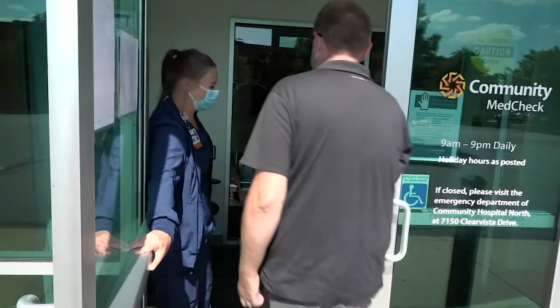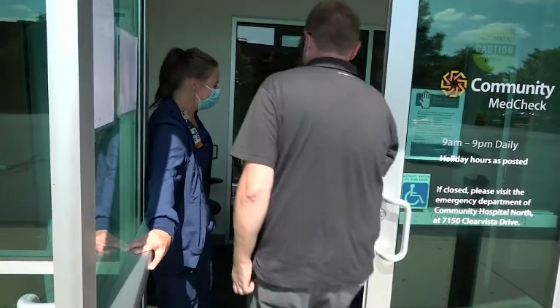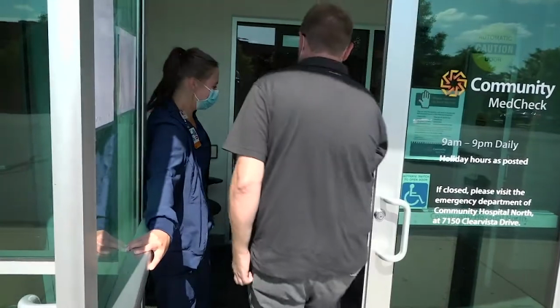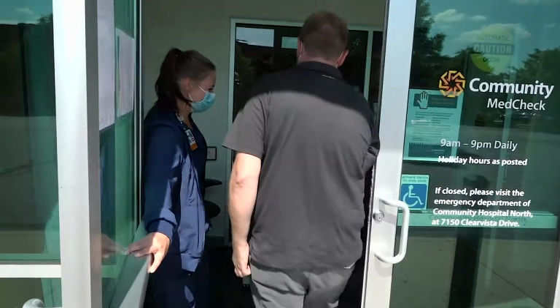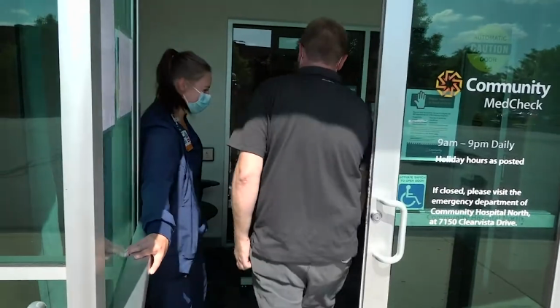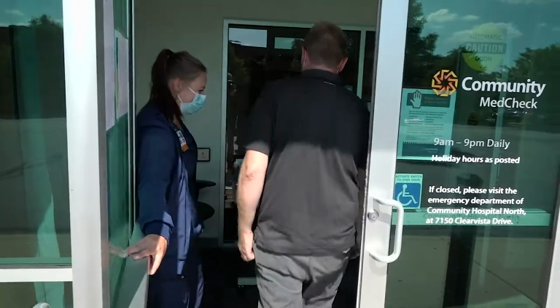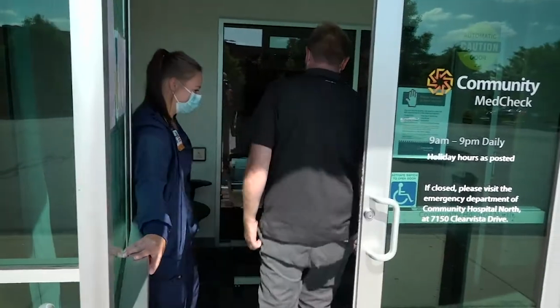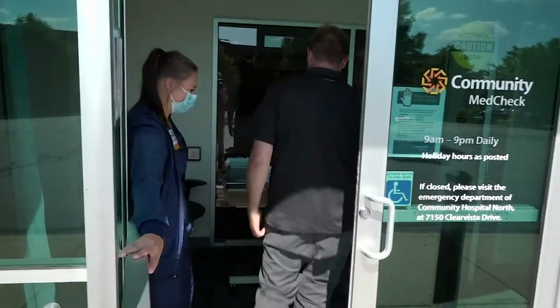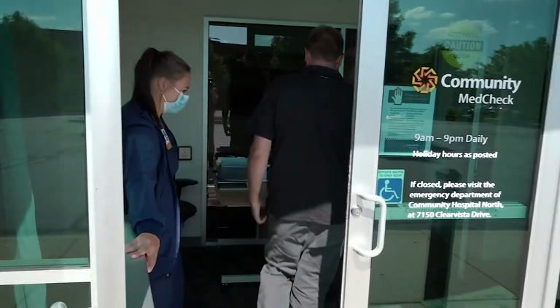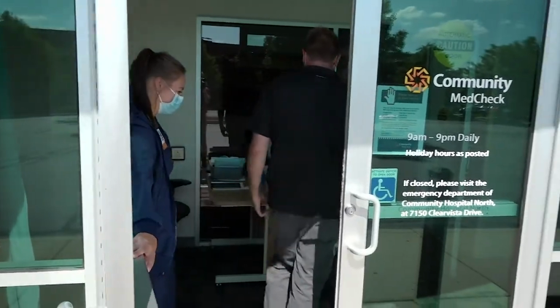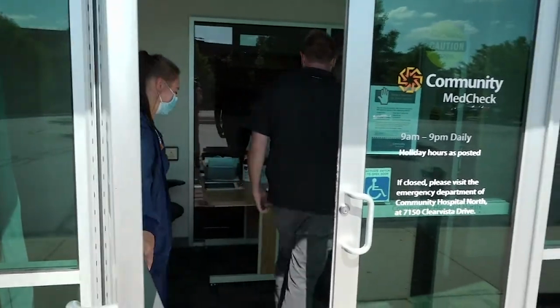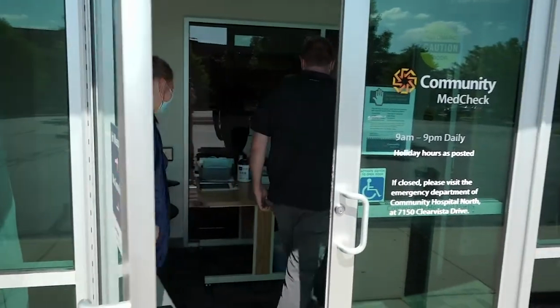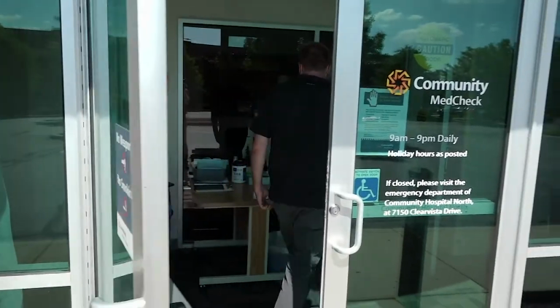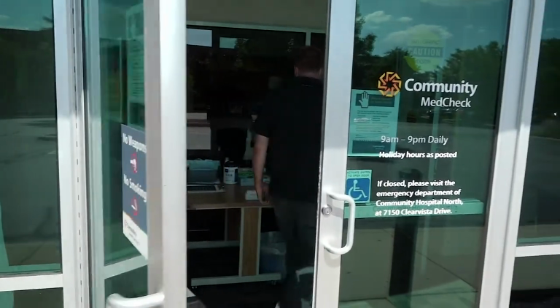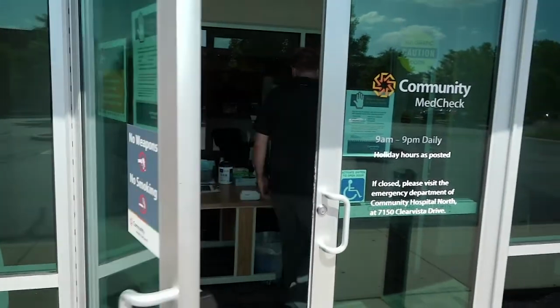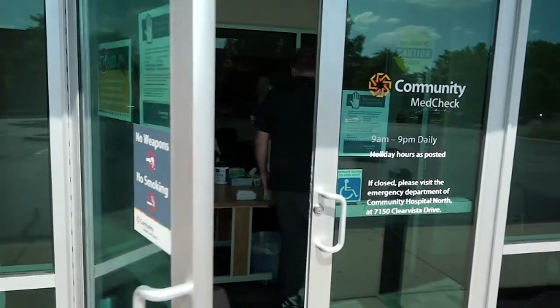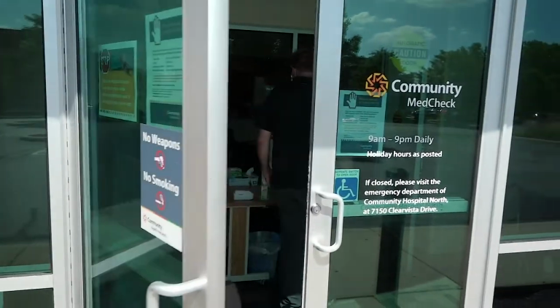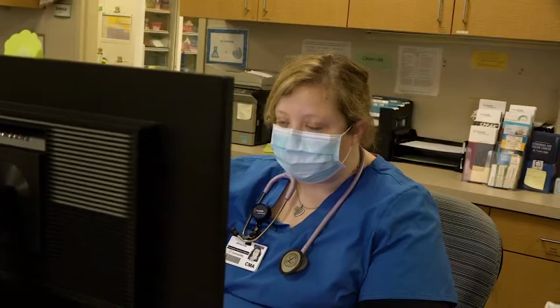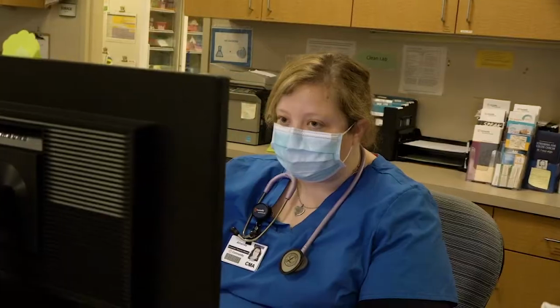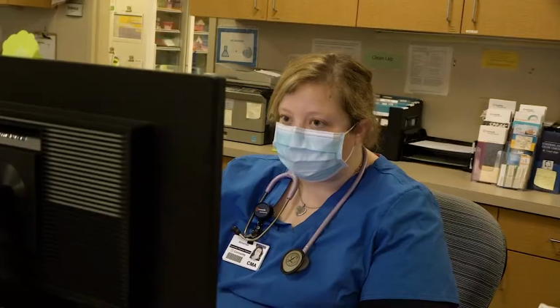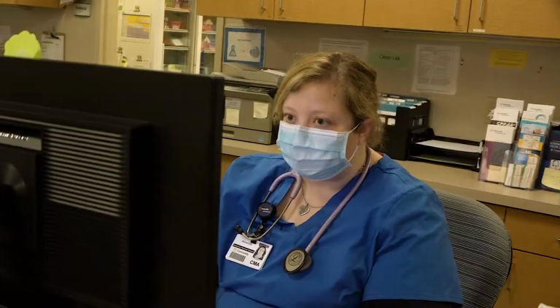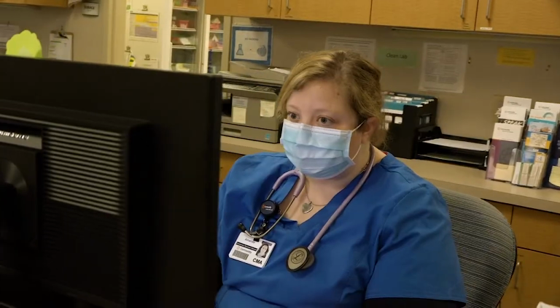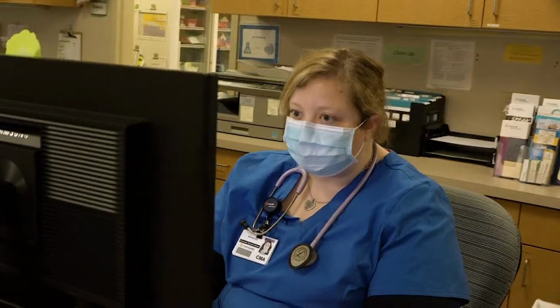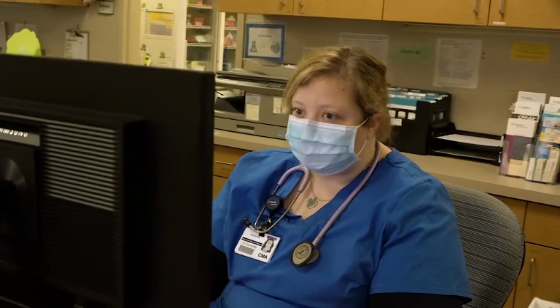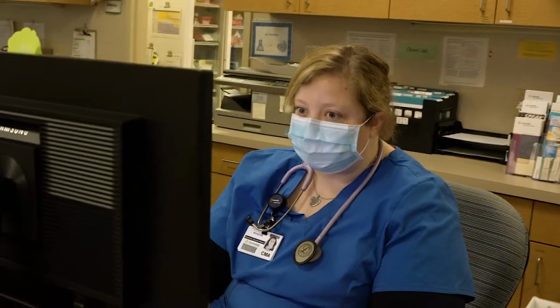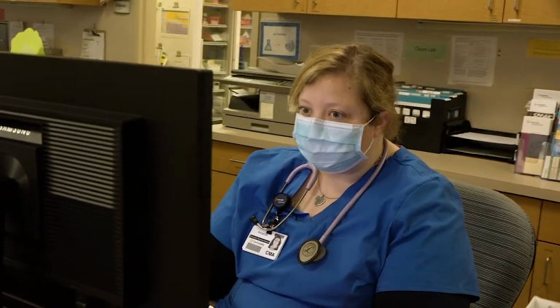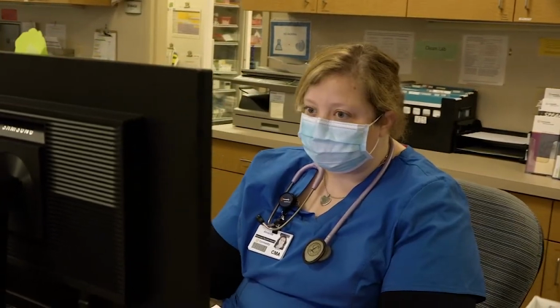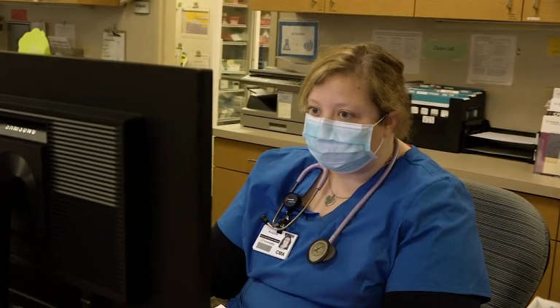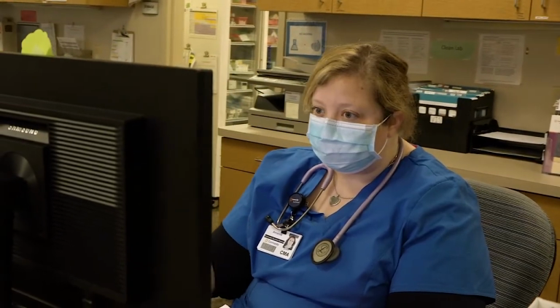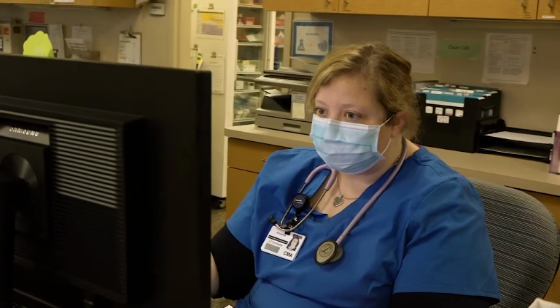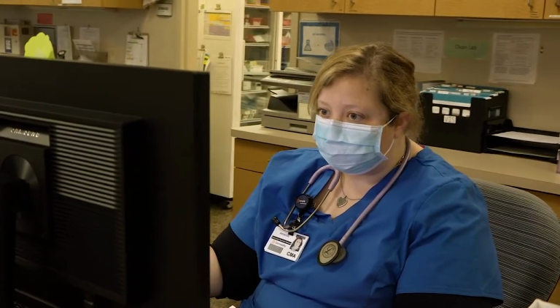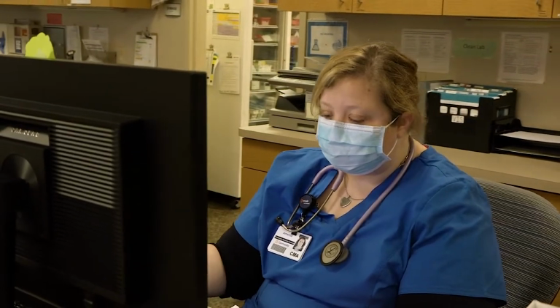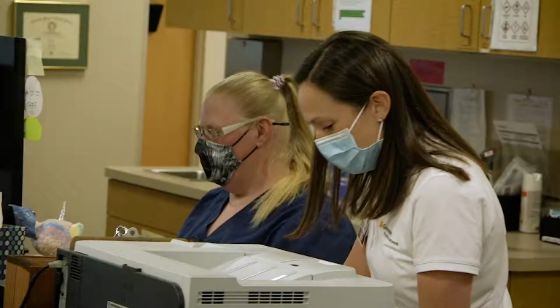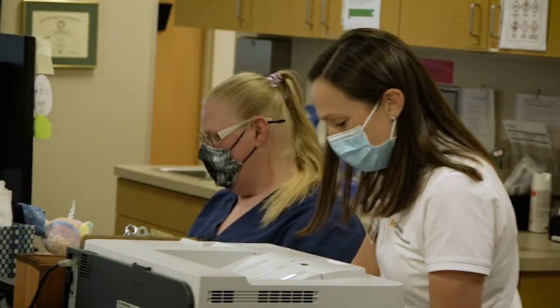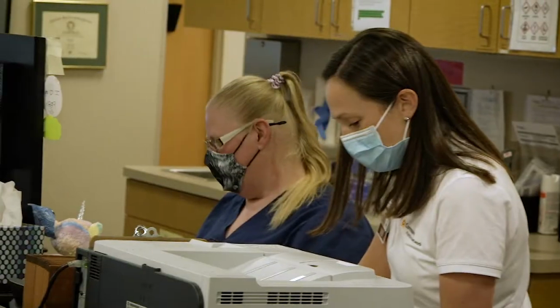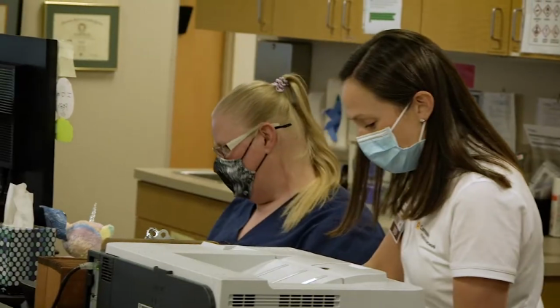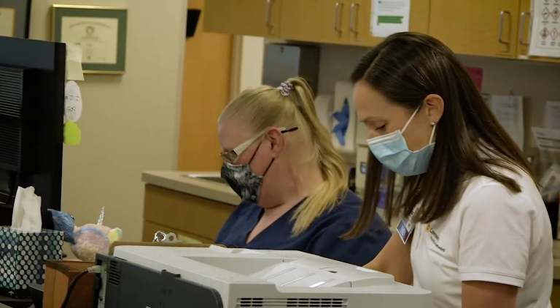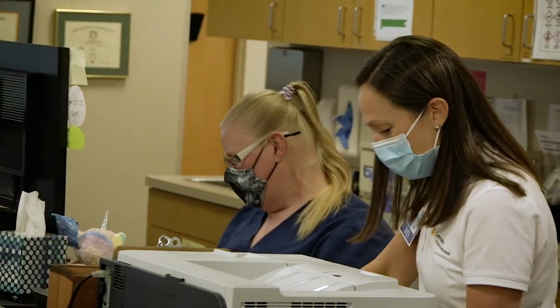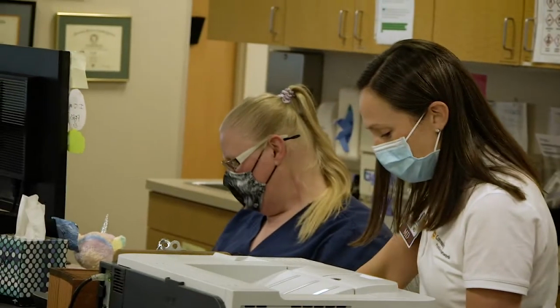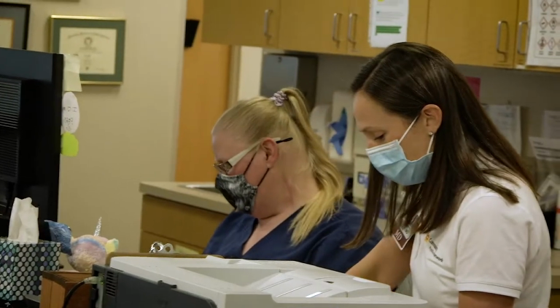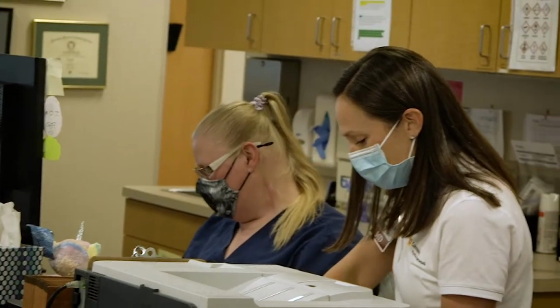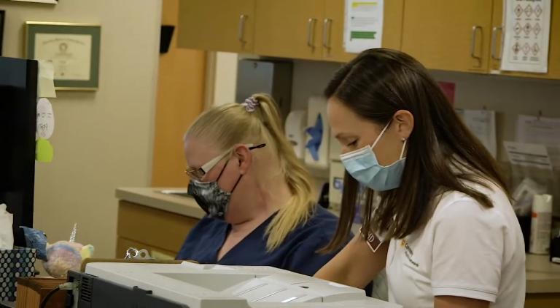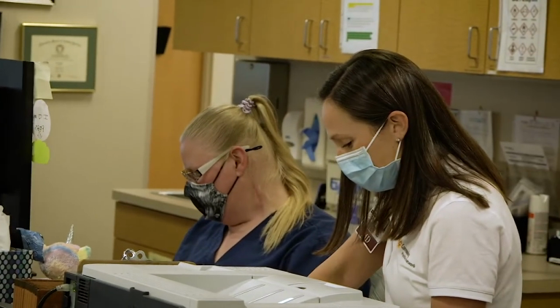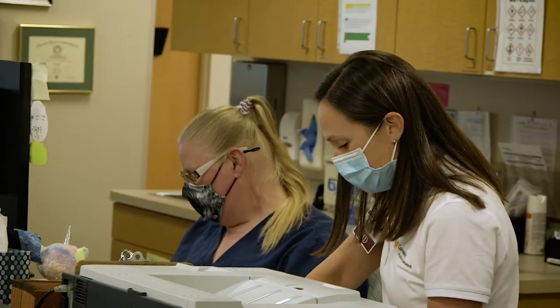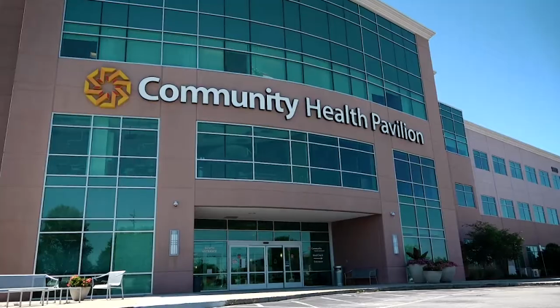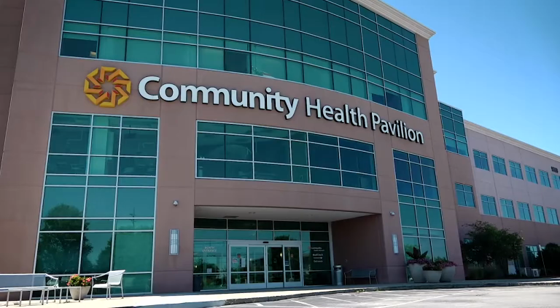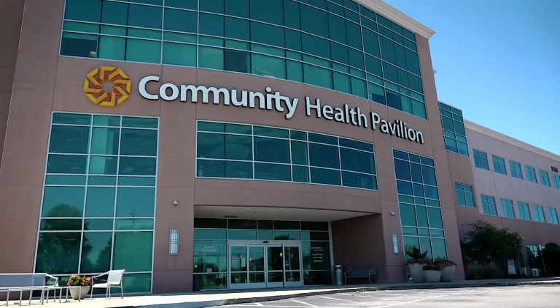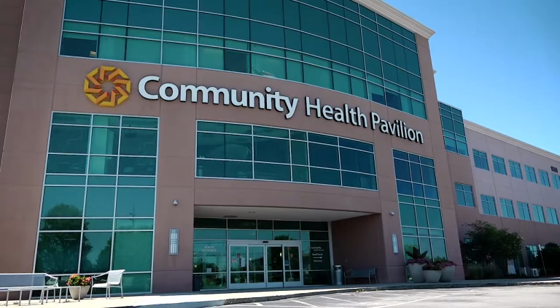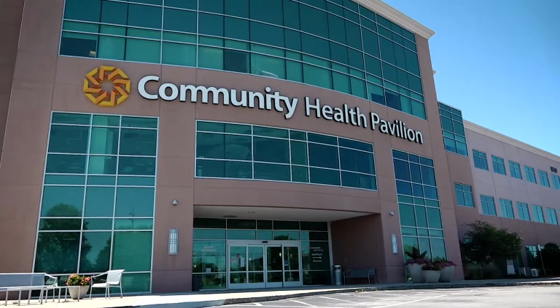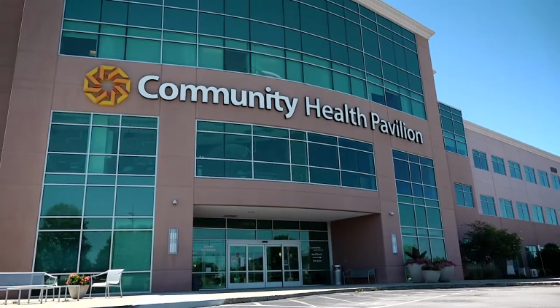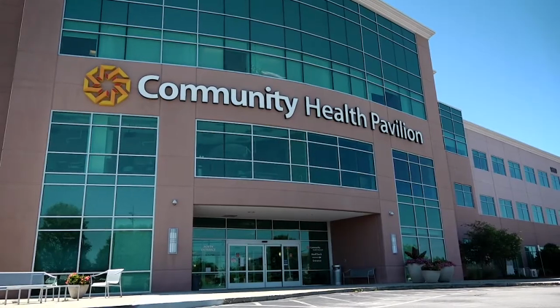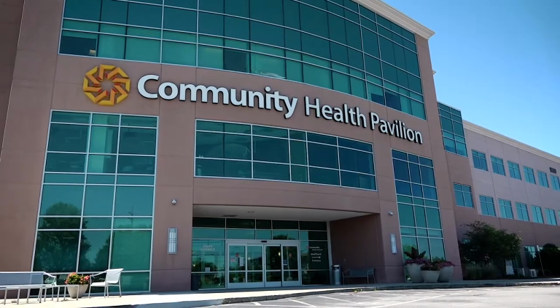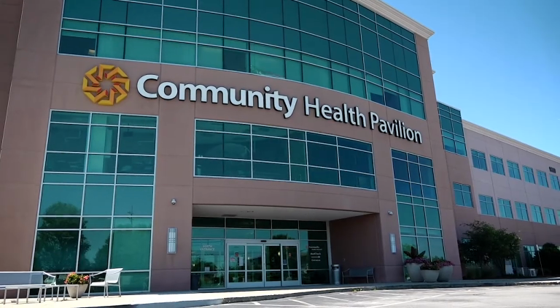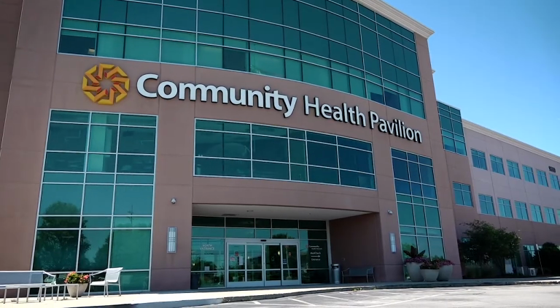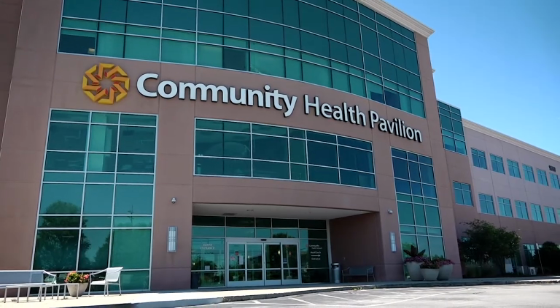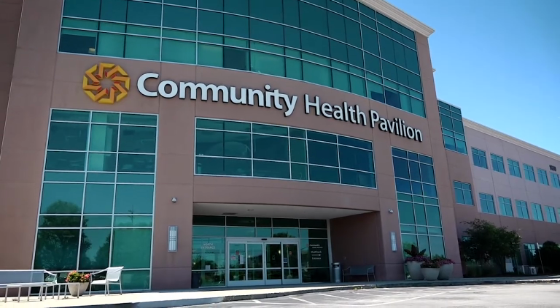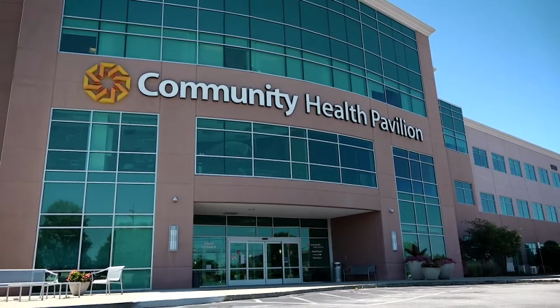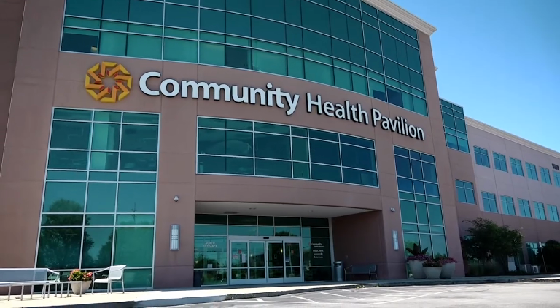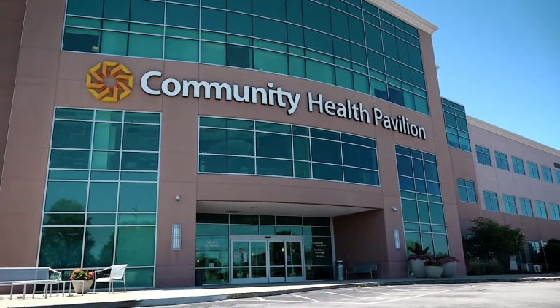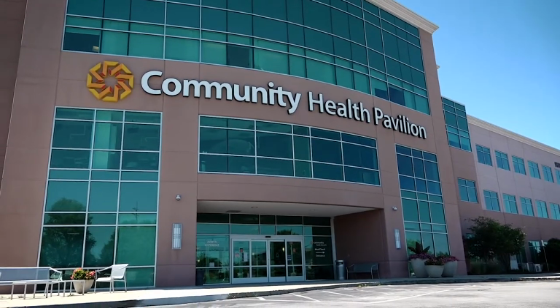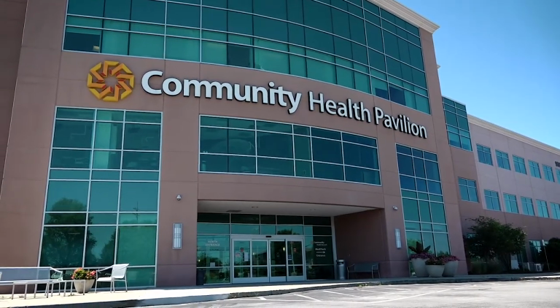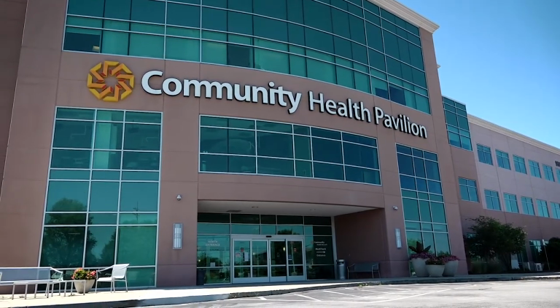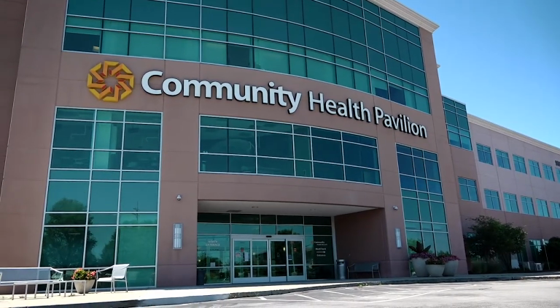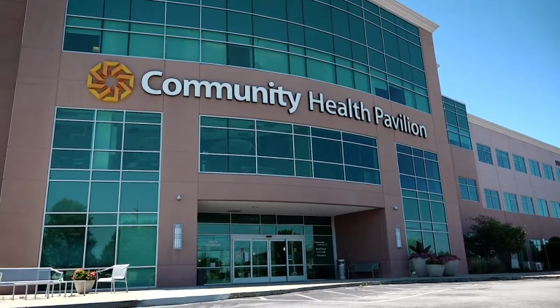Welcome. Our exceptional caregivers are ready to serve you. Here's what to expect when you visit our primary care provider's office.